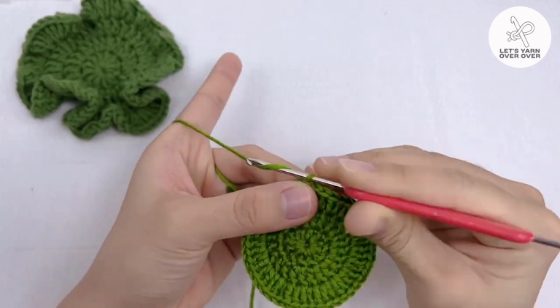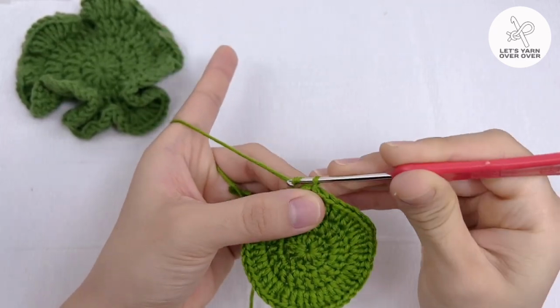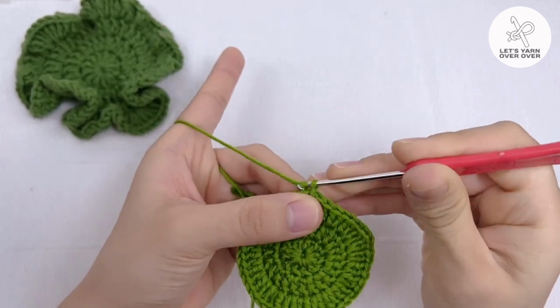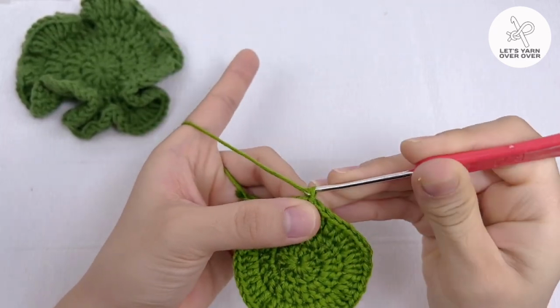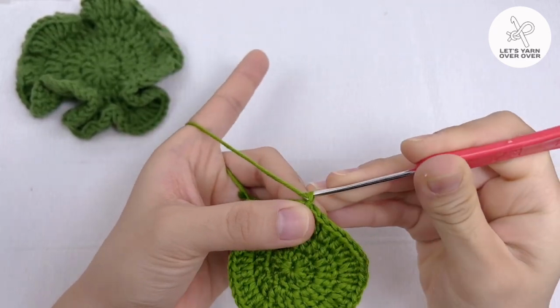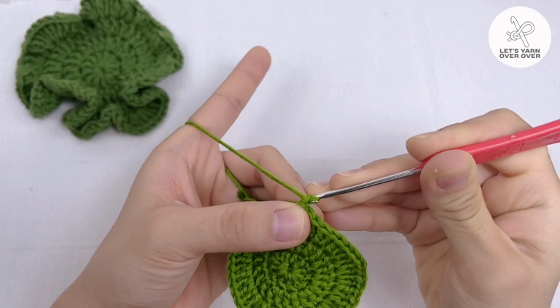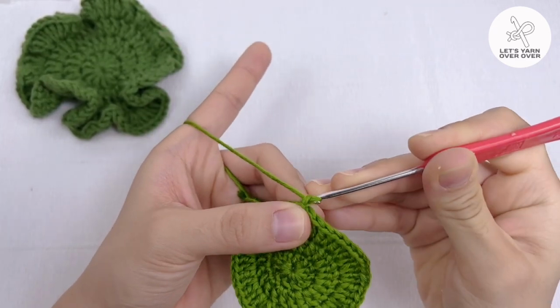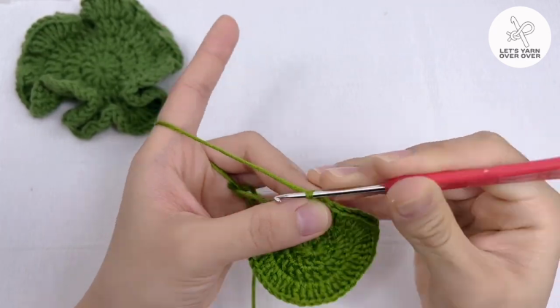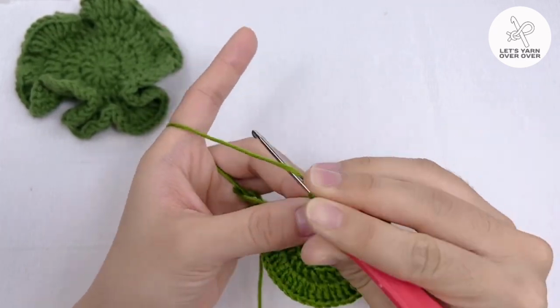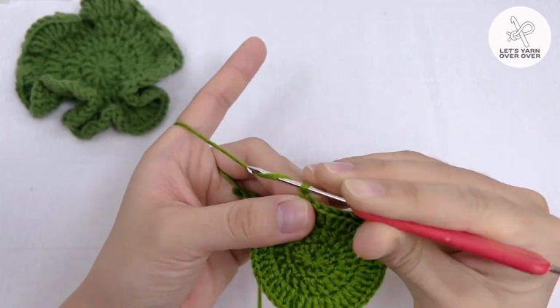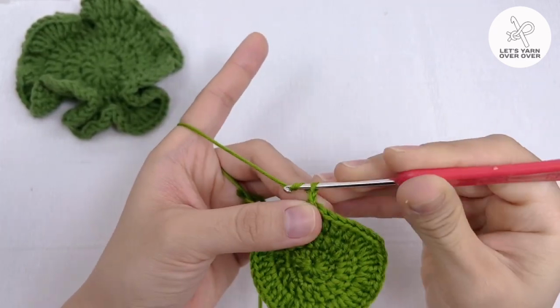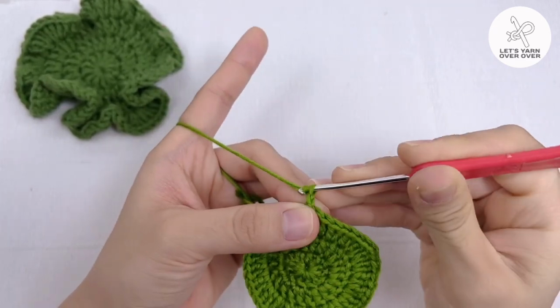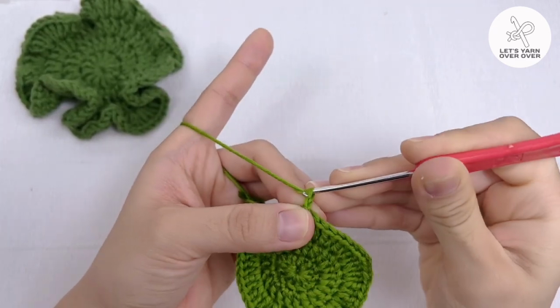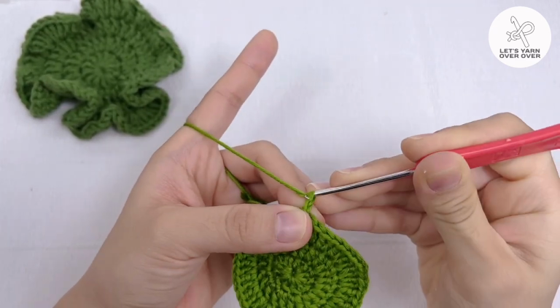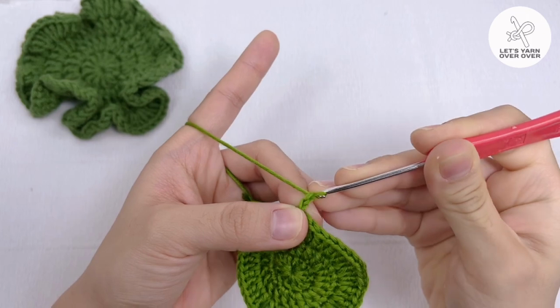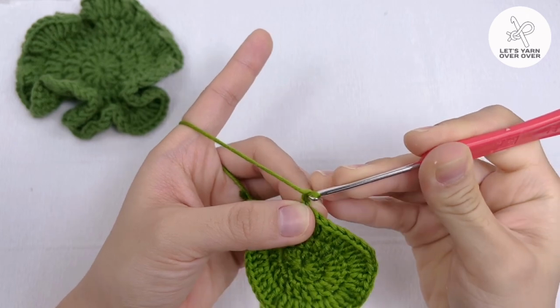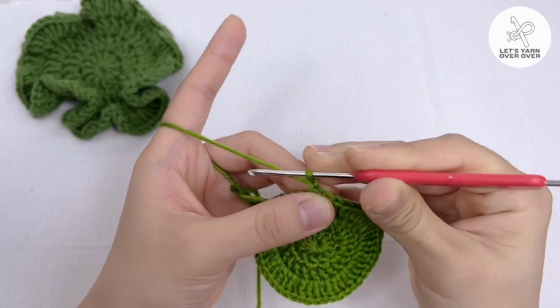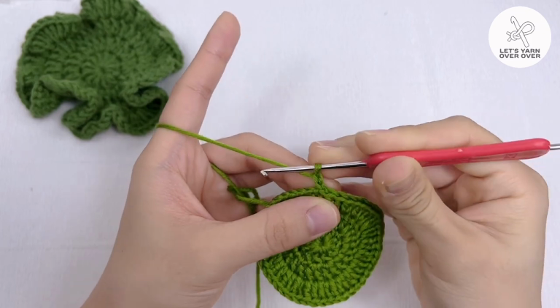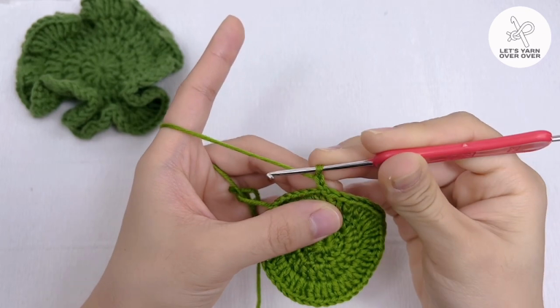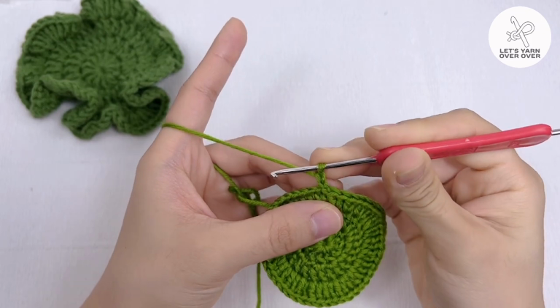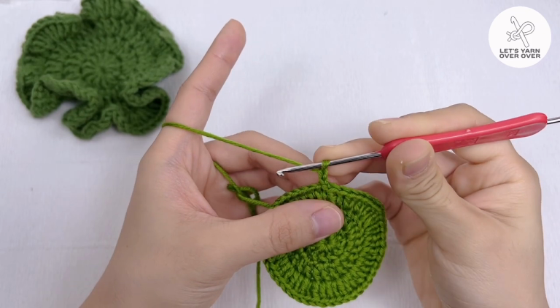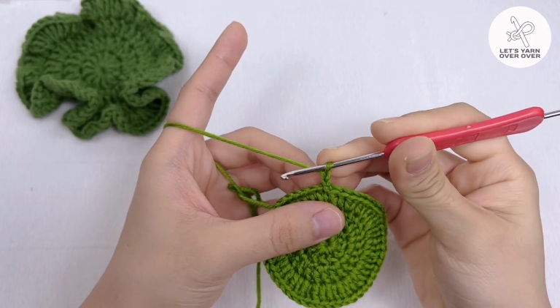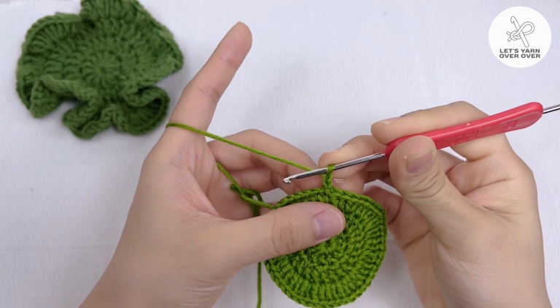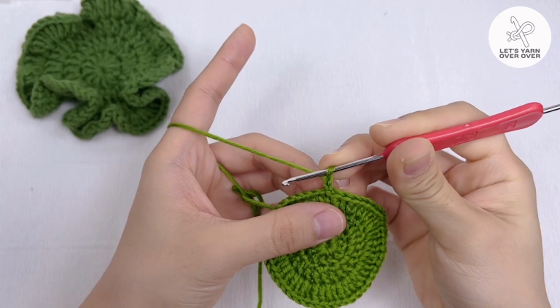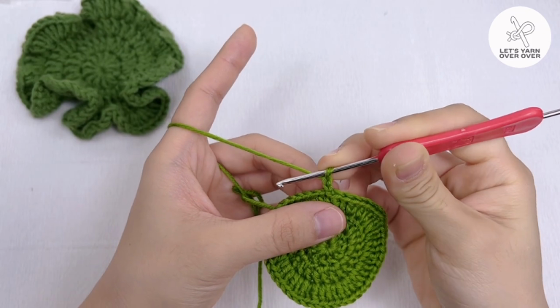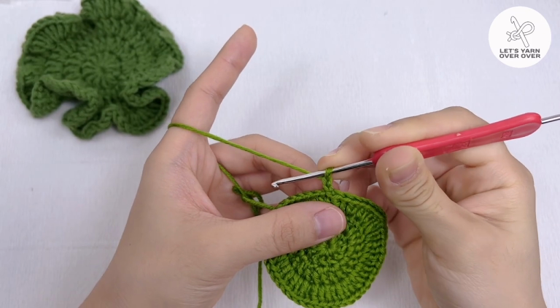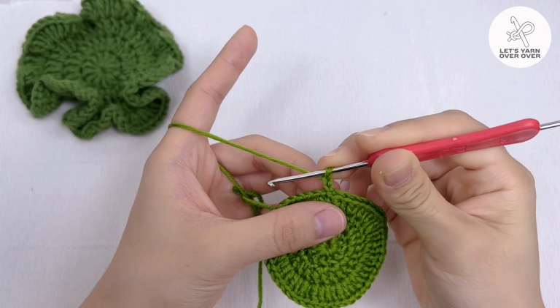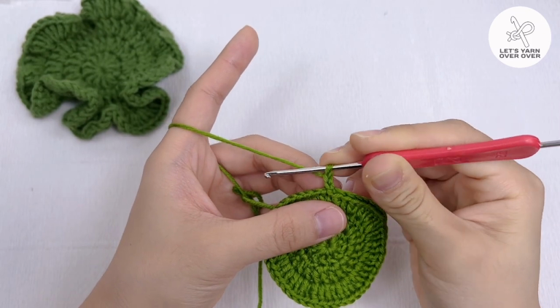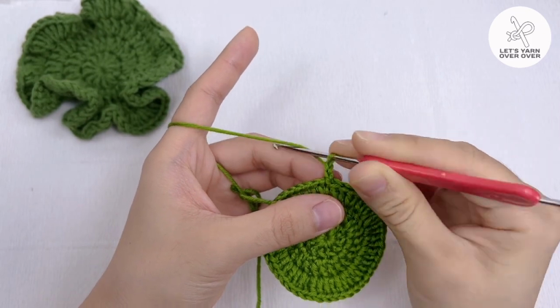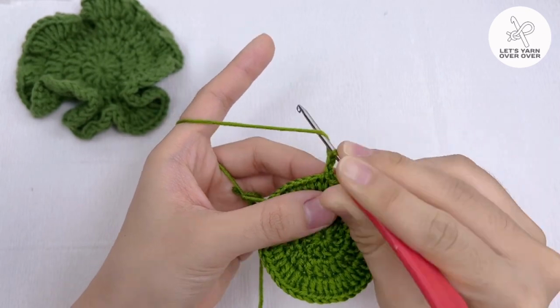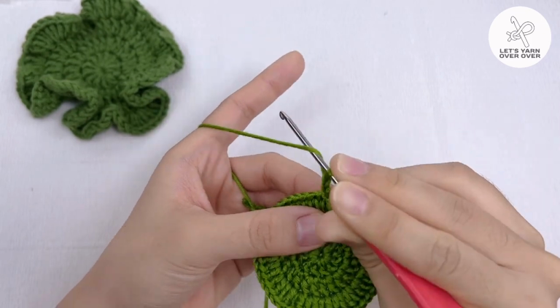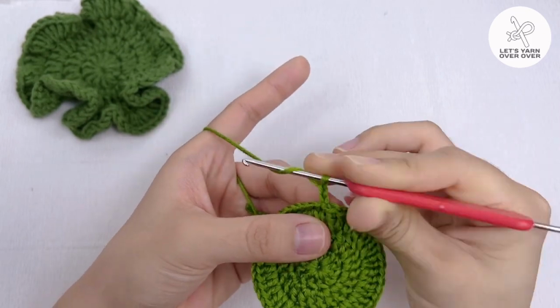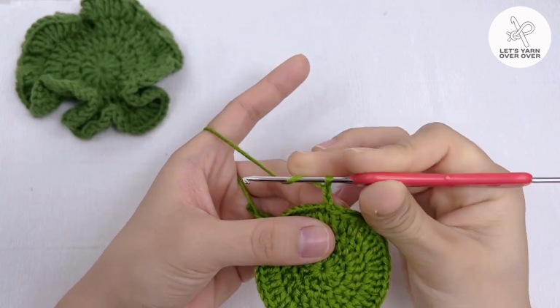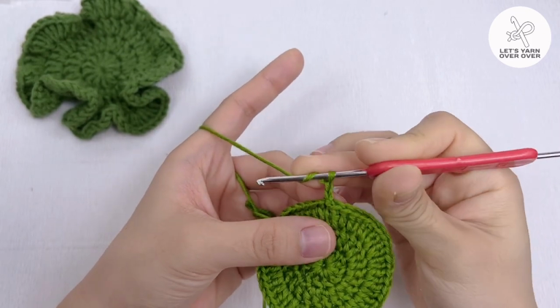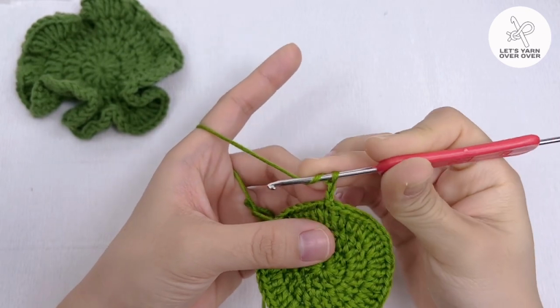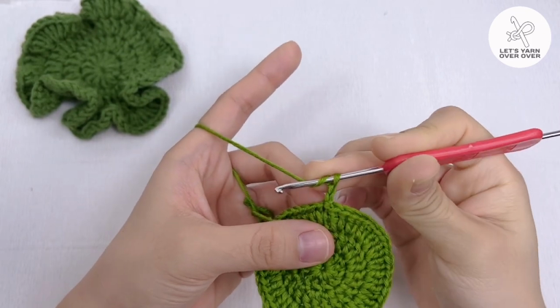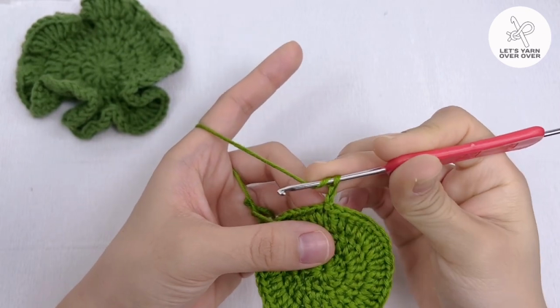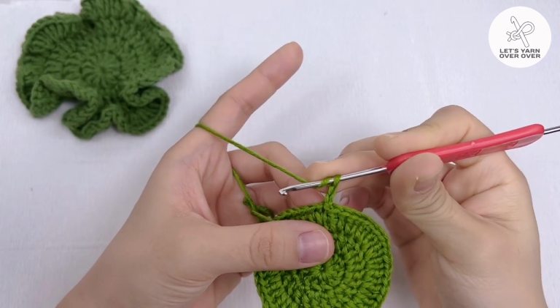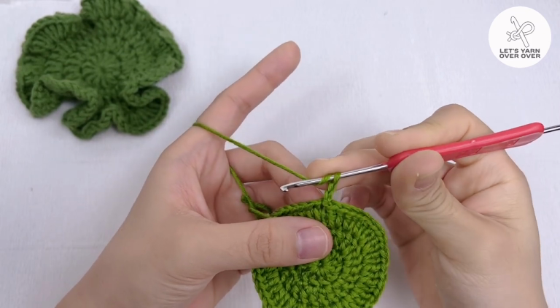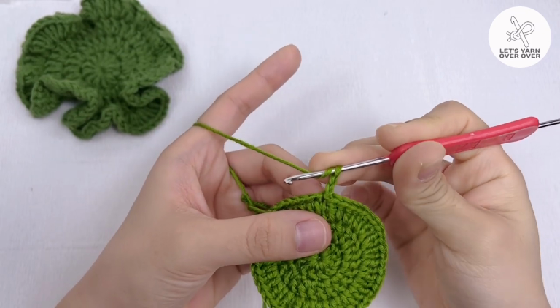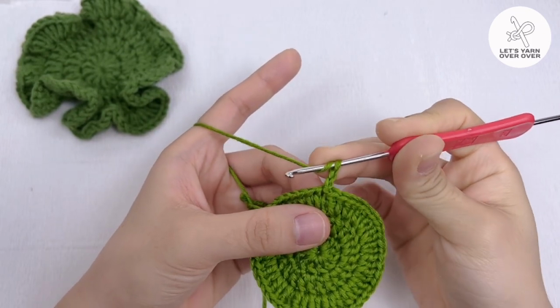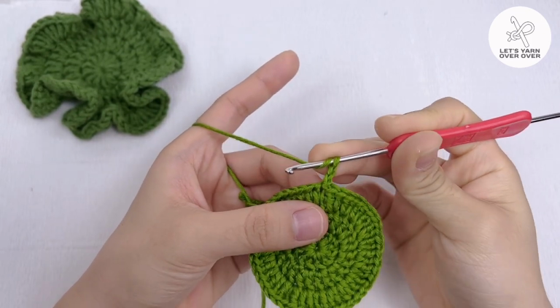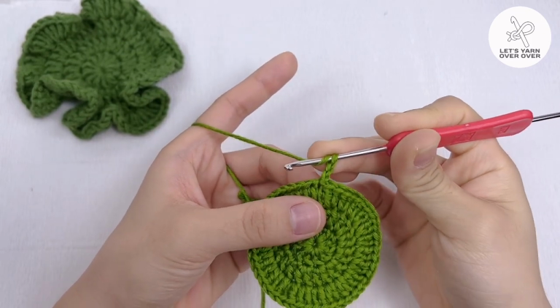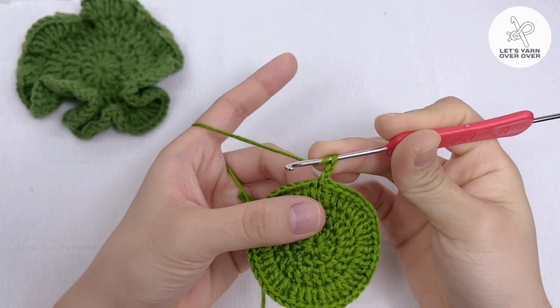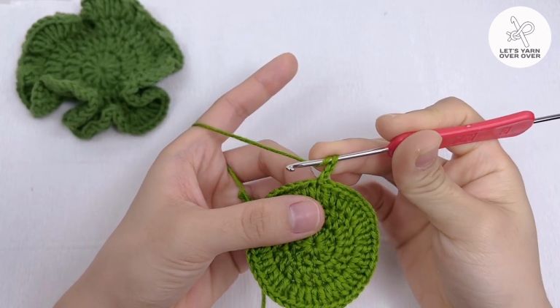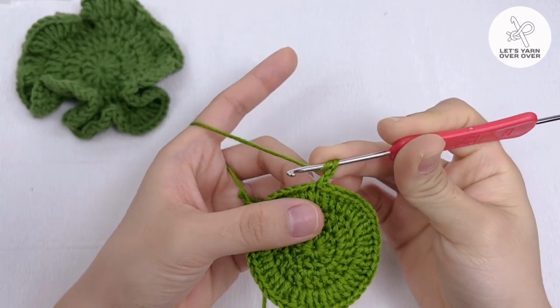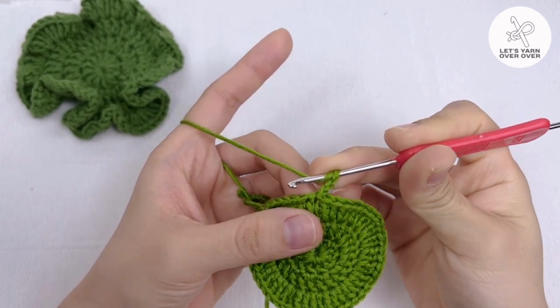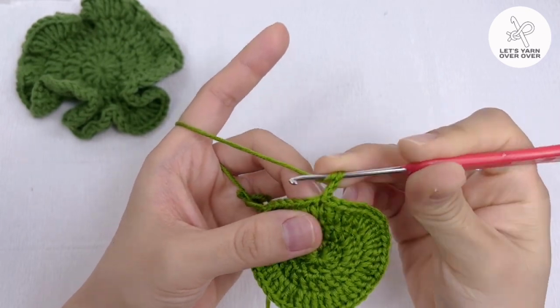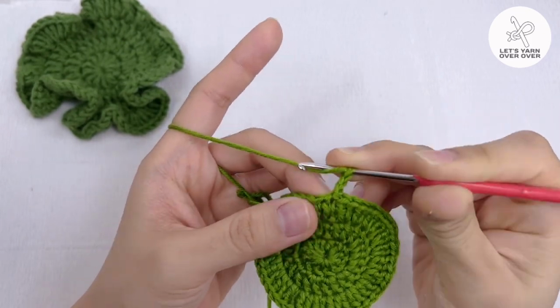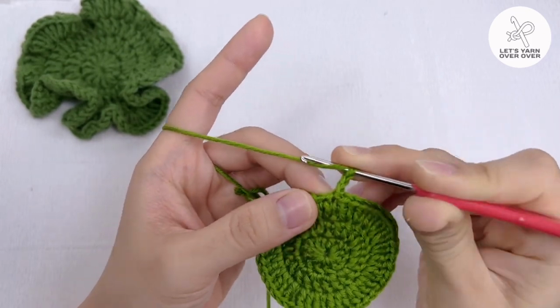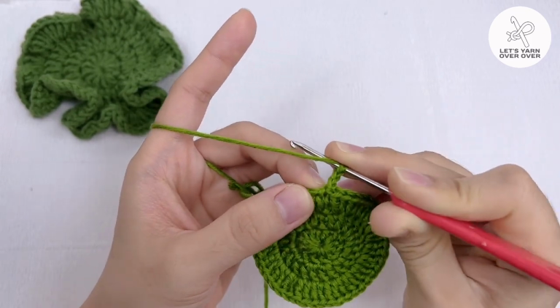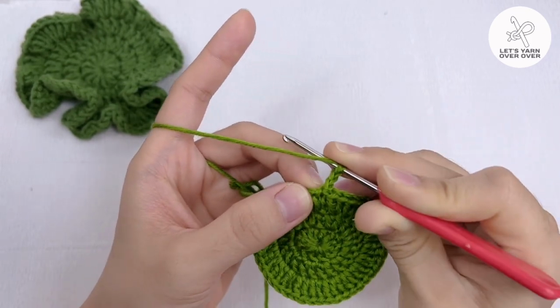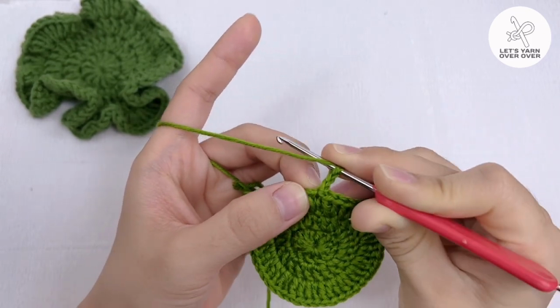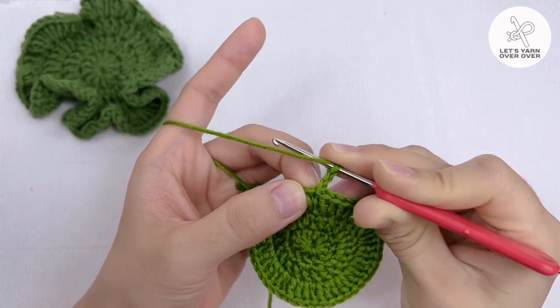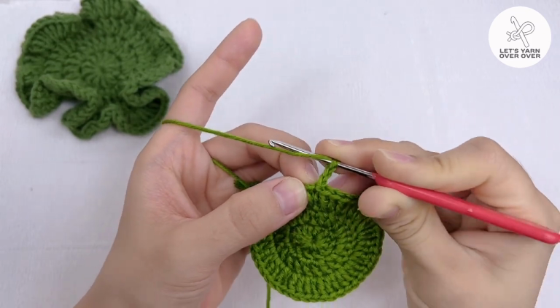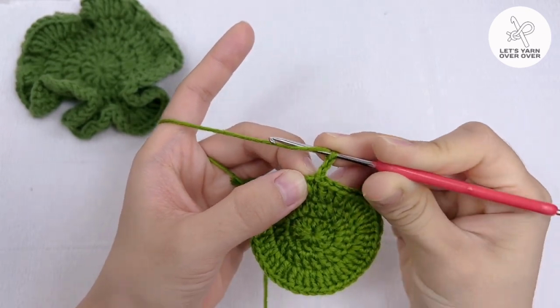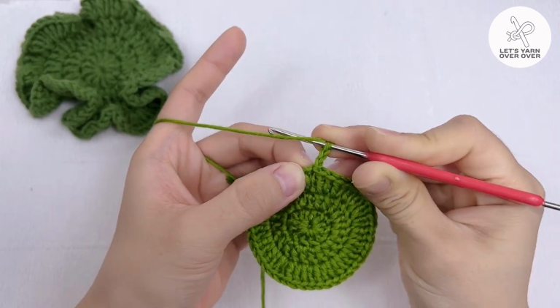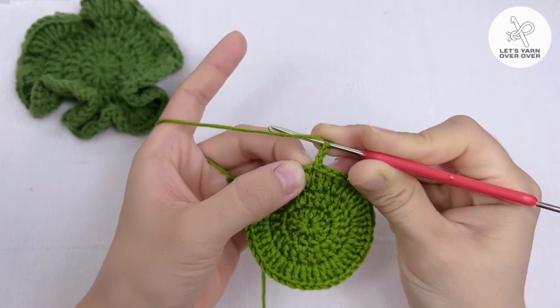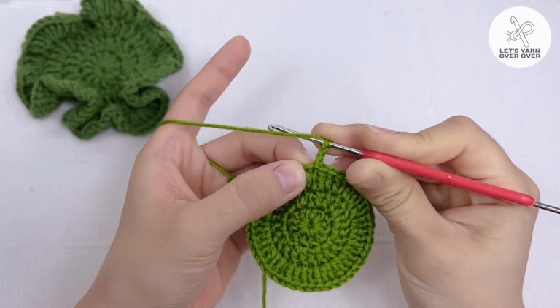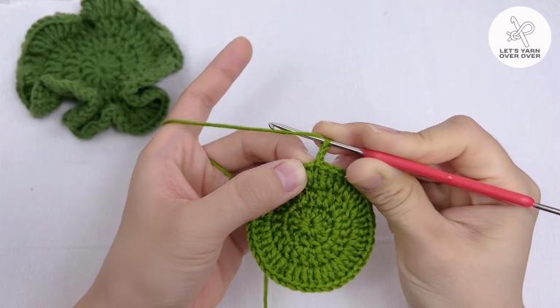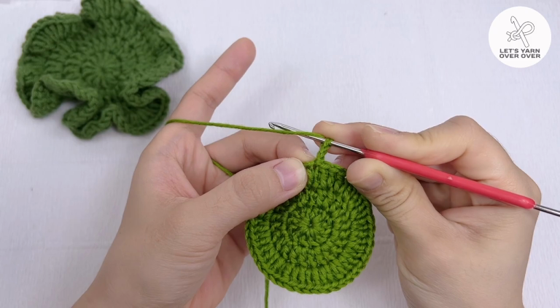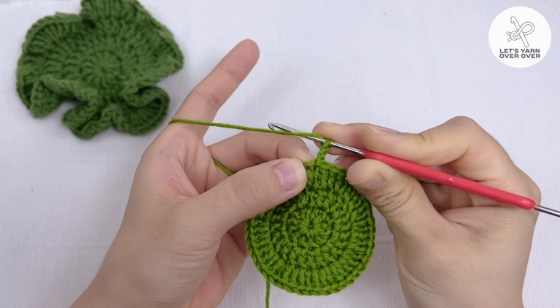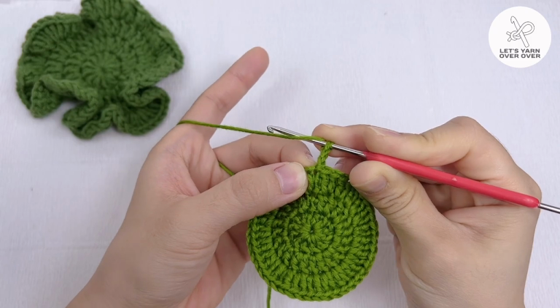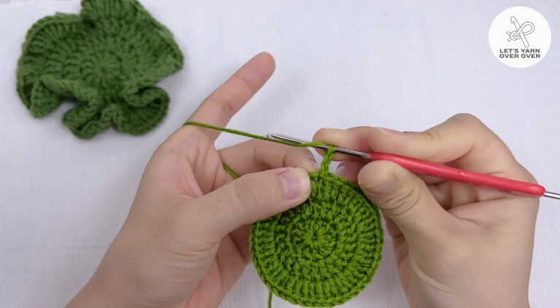Round 4: chain 2, make 4 double crochet in the first stitch.